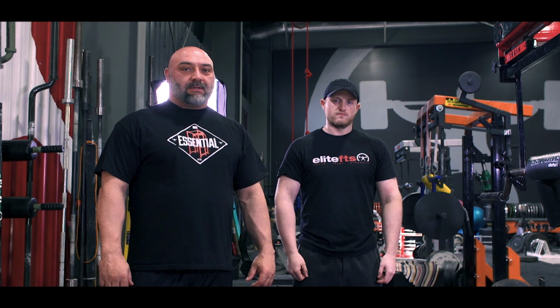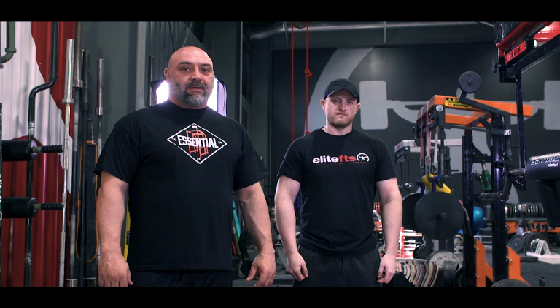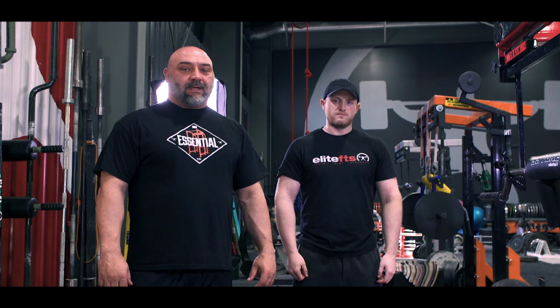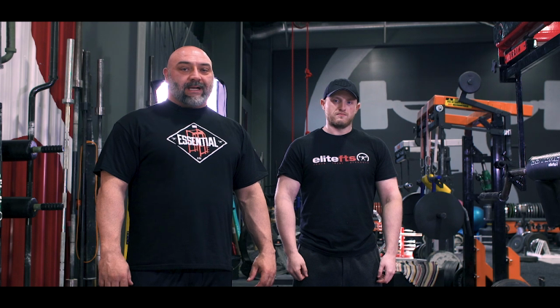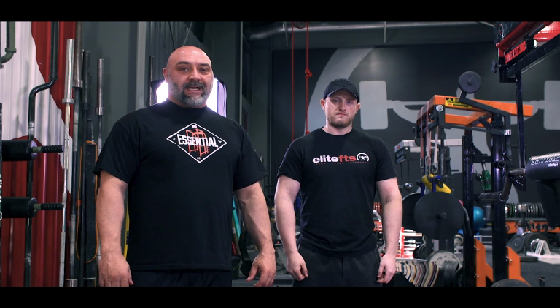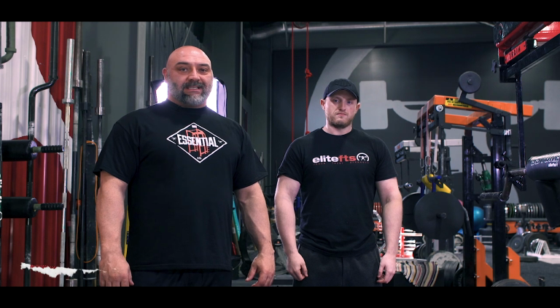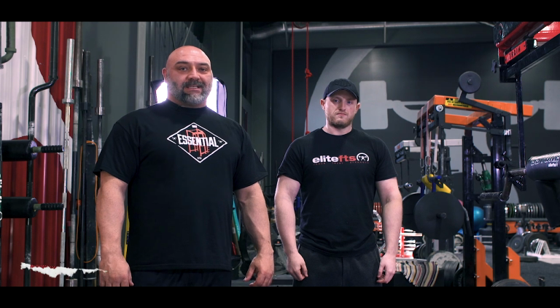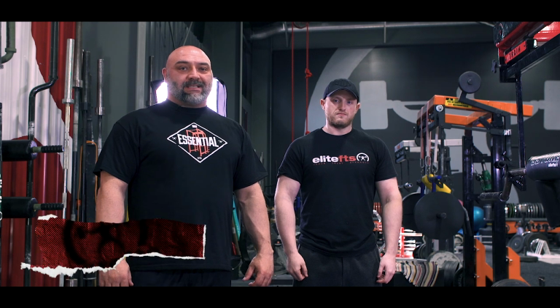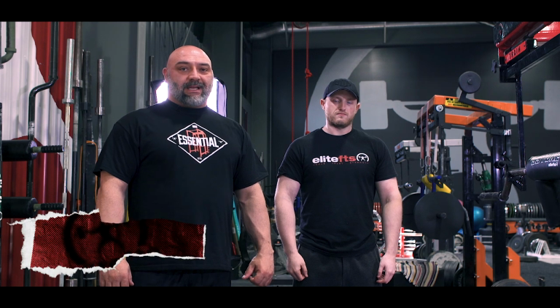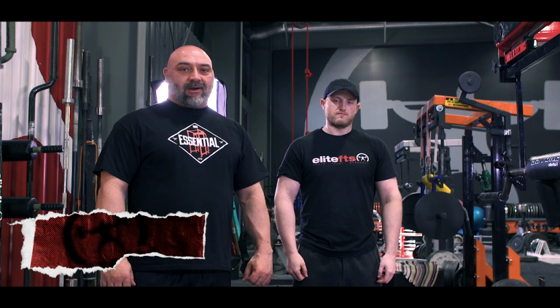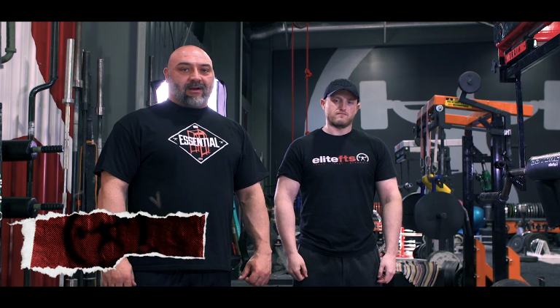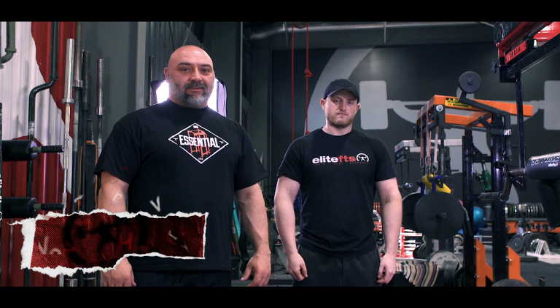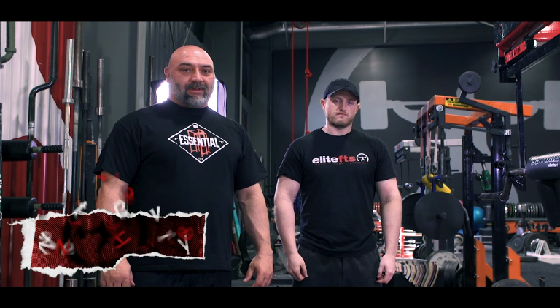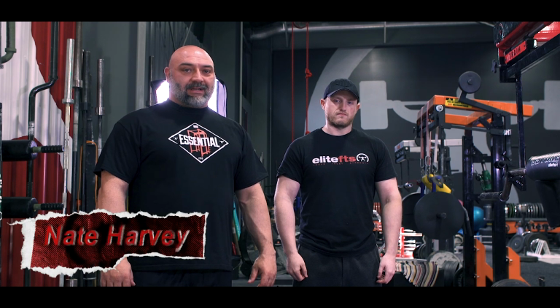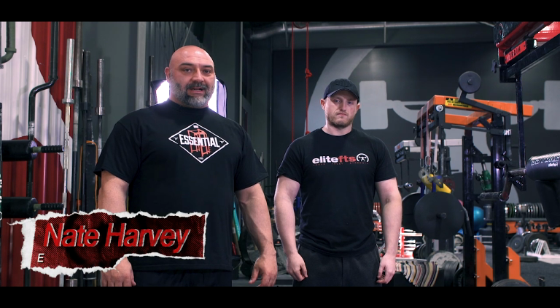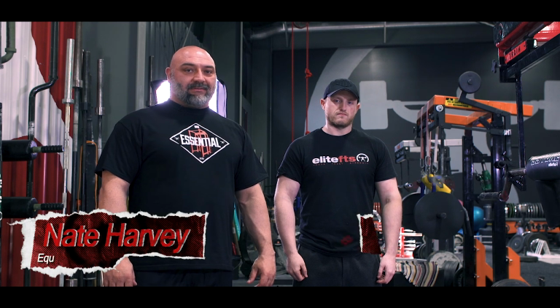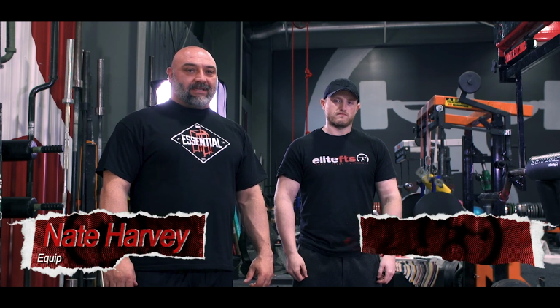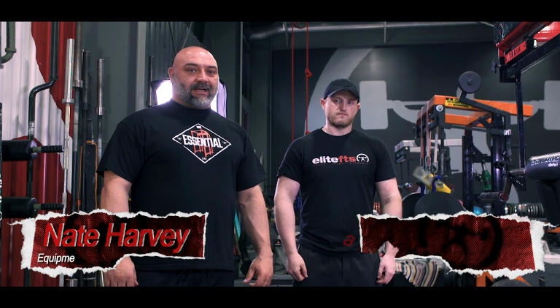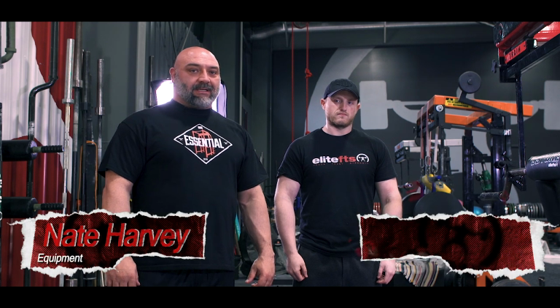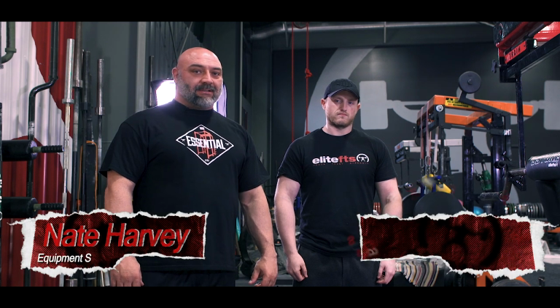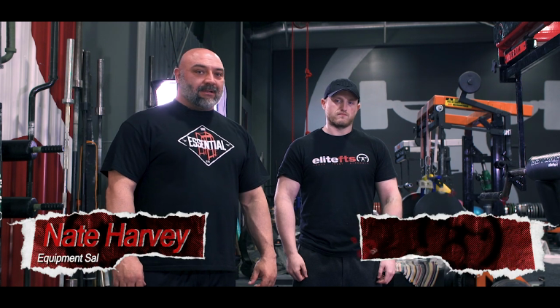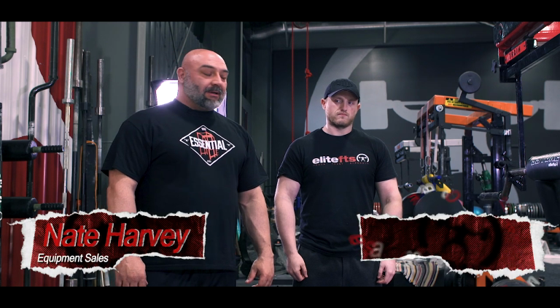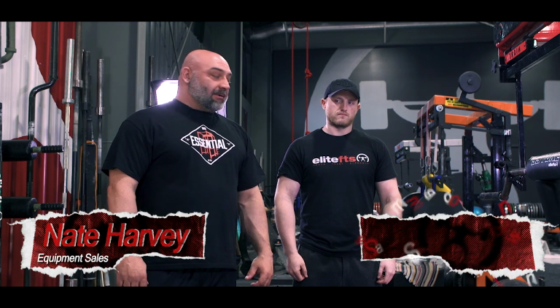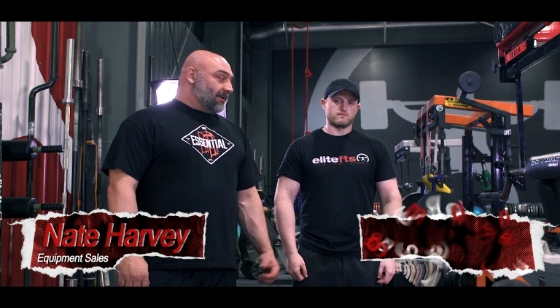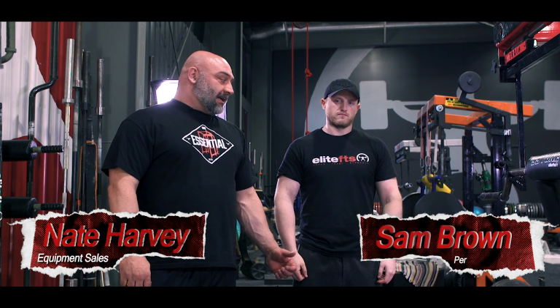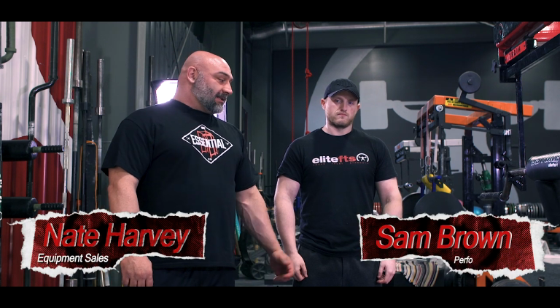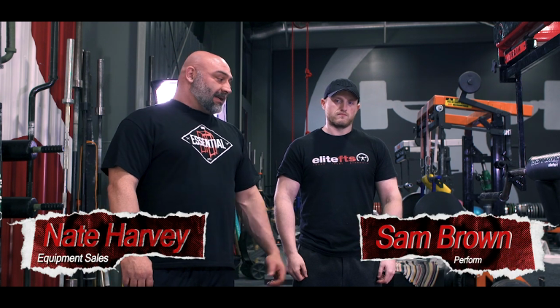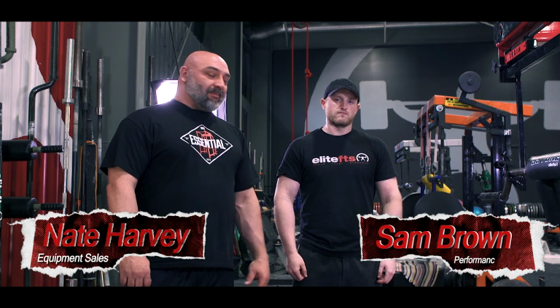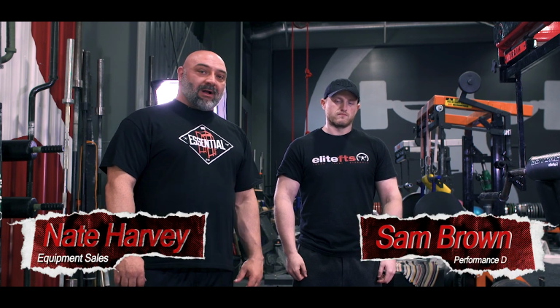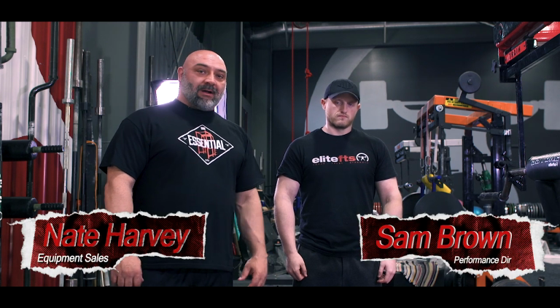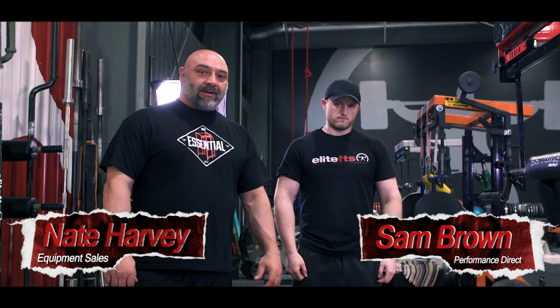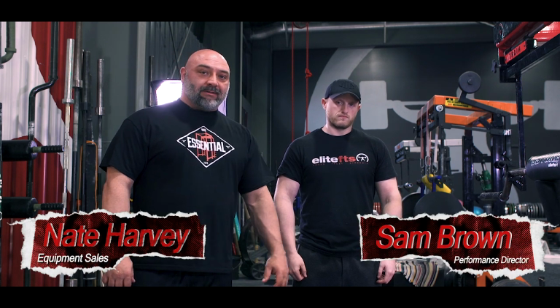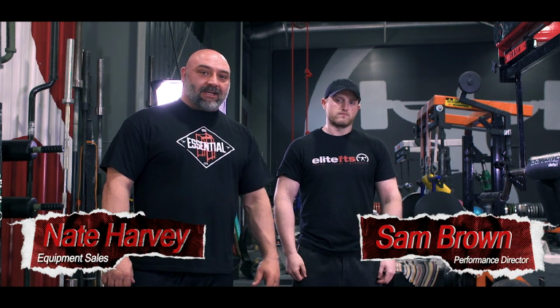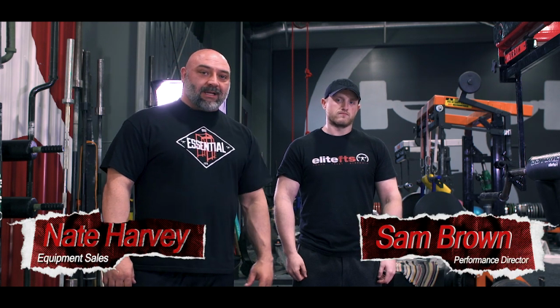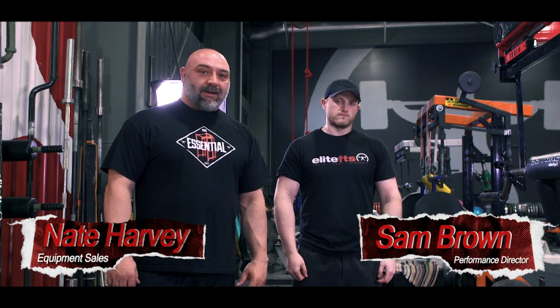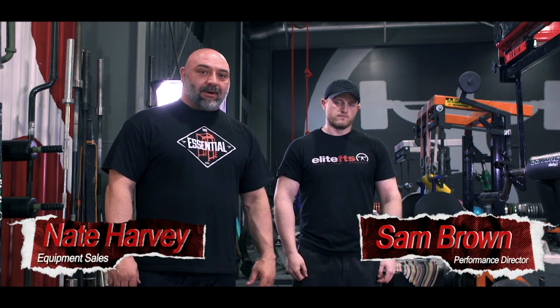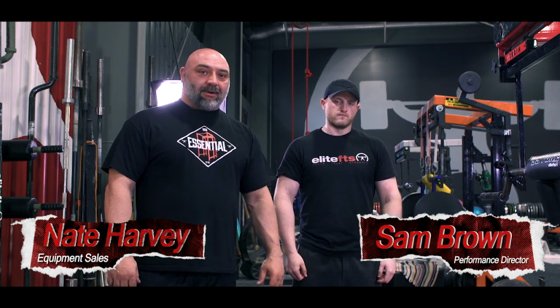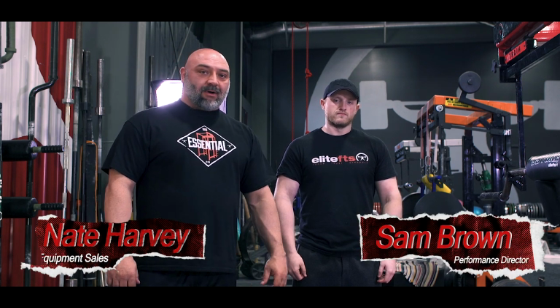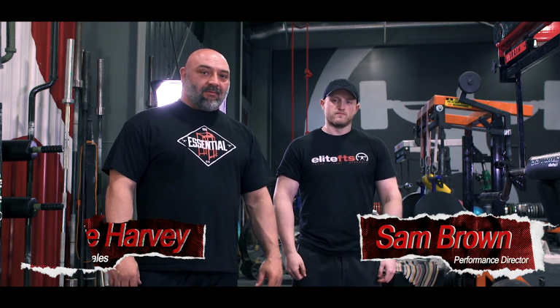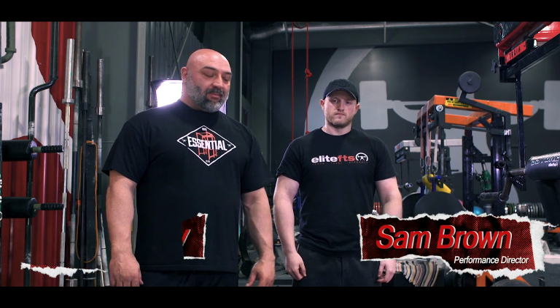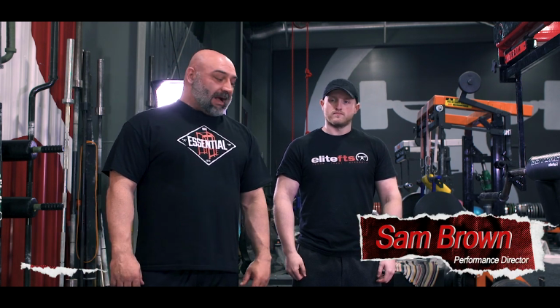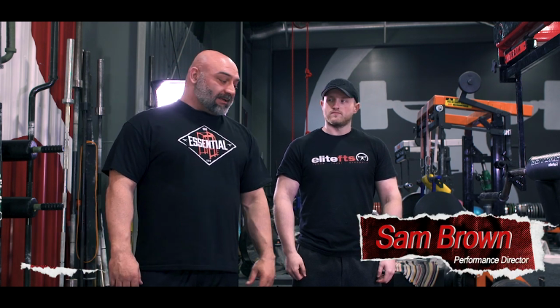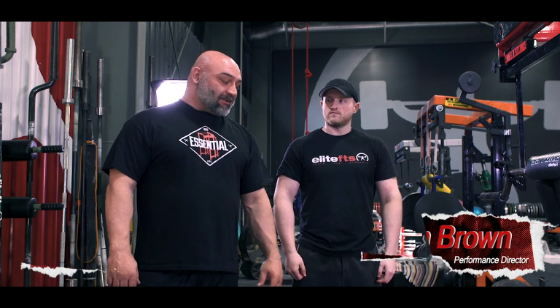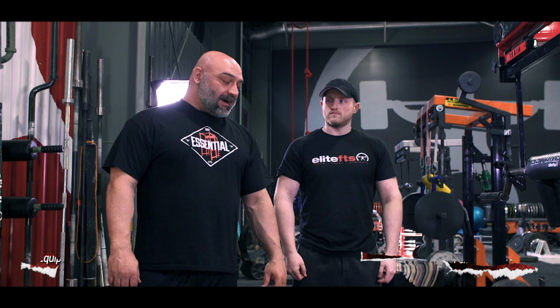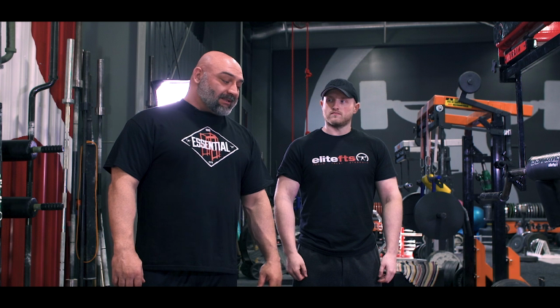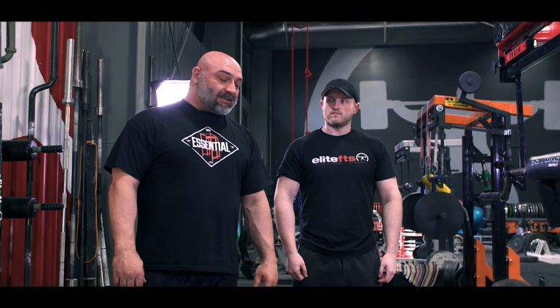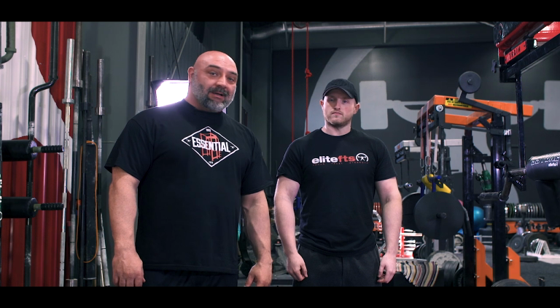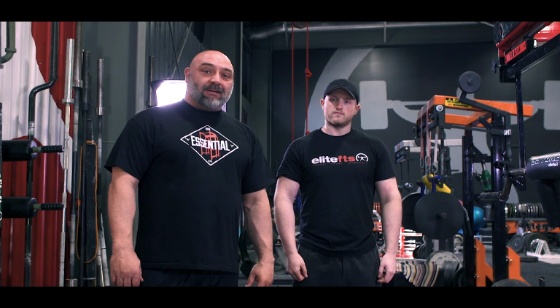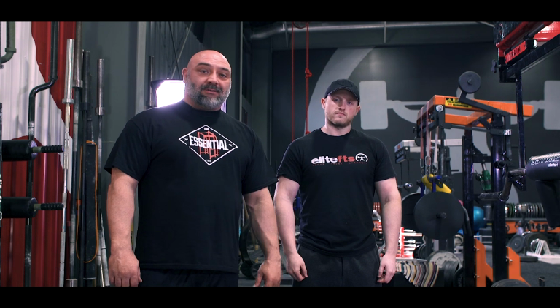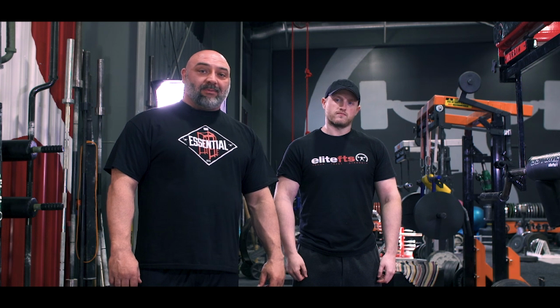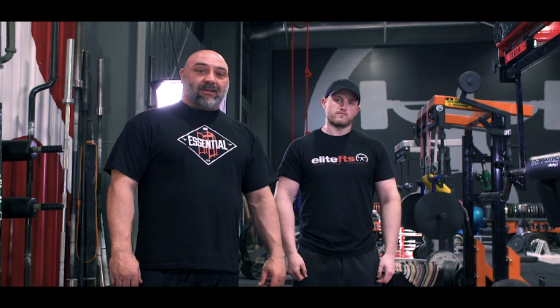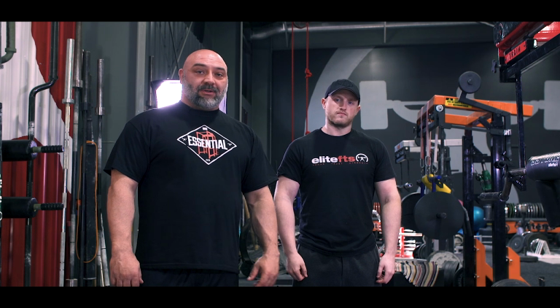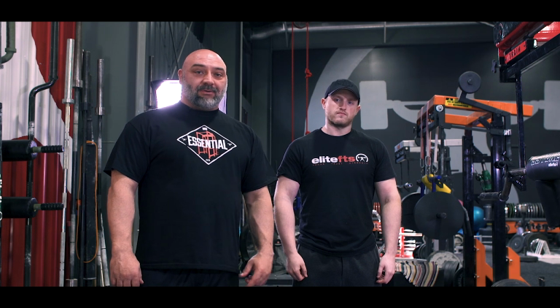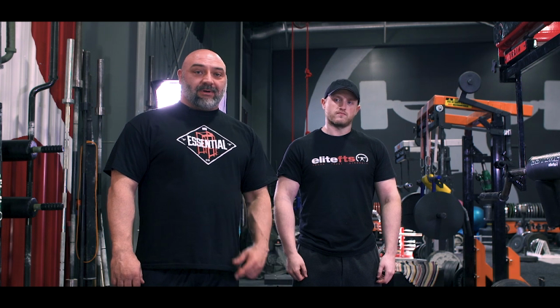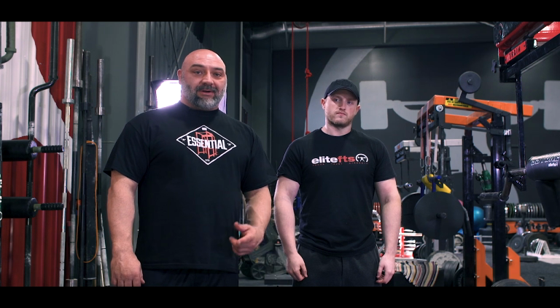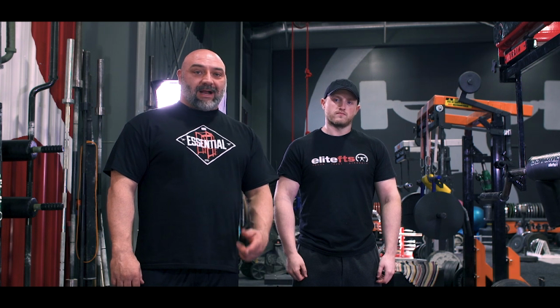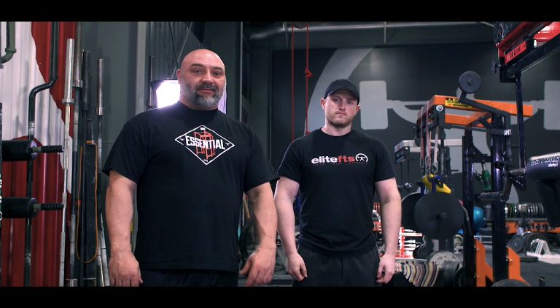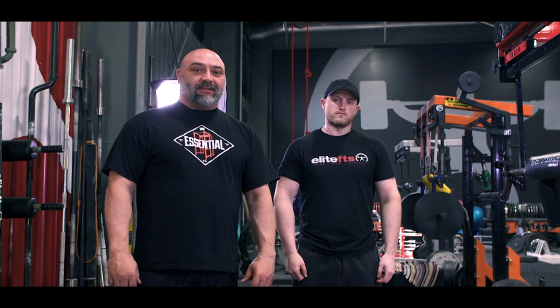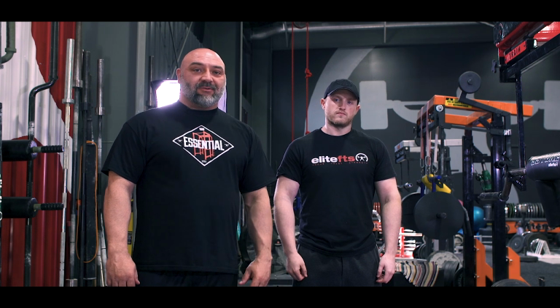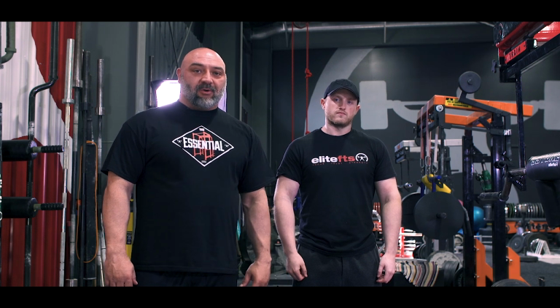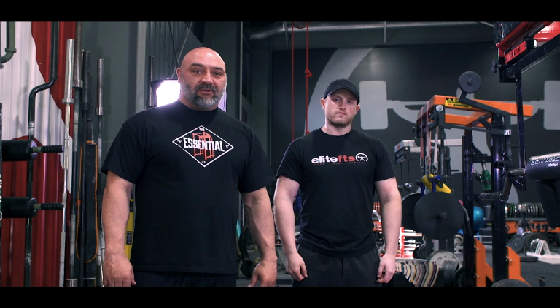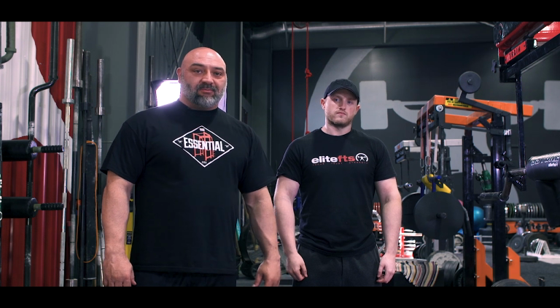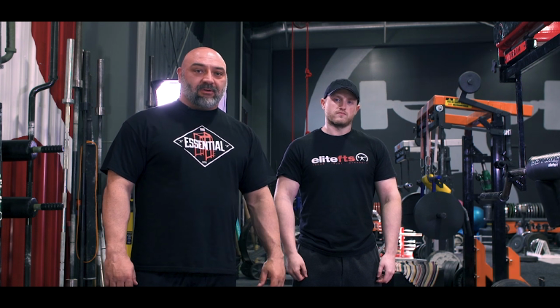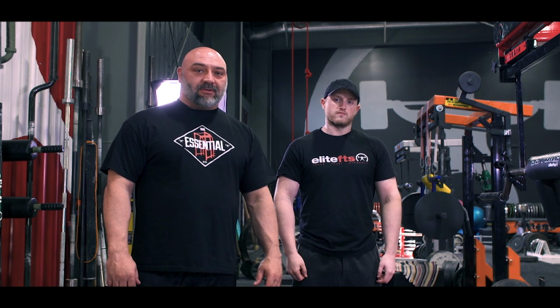Hi guys, this is Nate Harvey with Elite FTS. We've got Sam Brown here today. We're going to go over box squats to make you and your athletes more explosive.